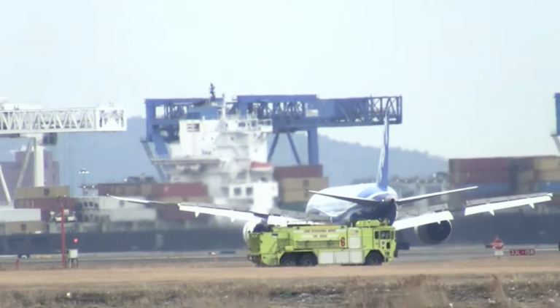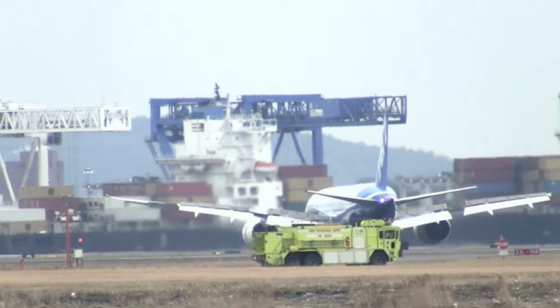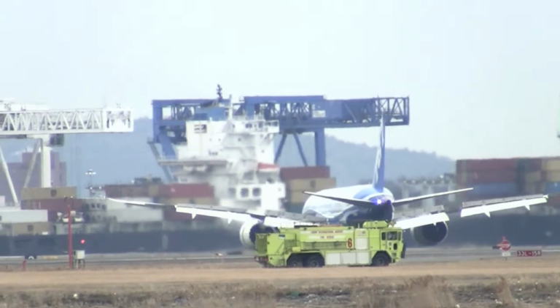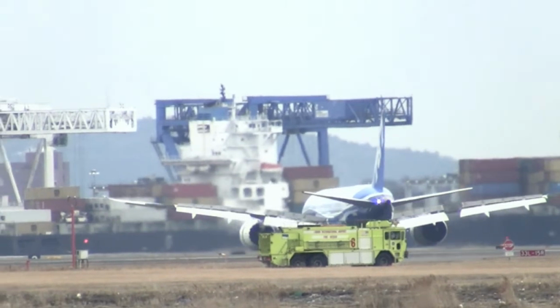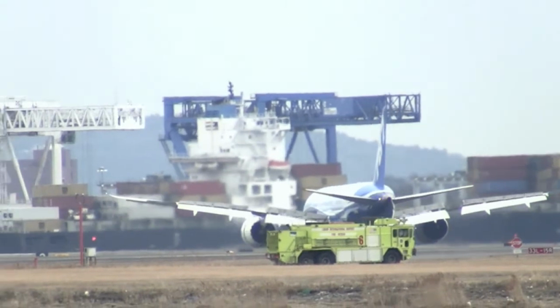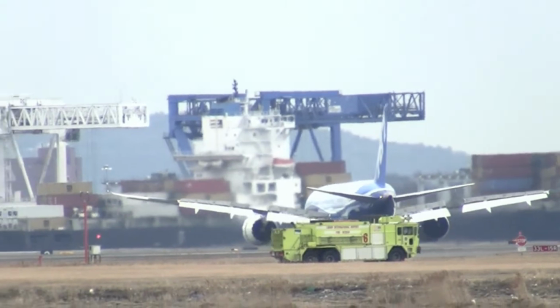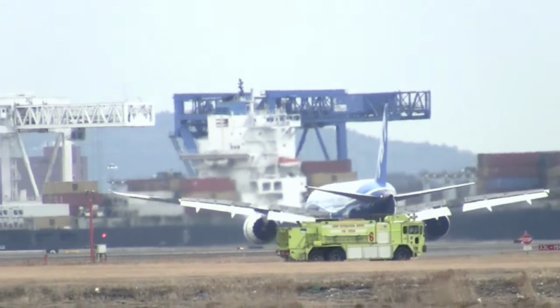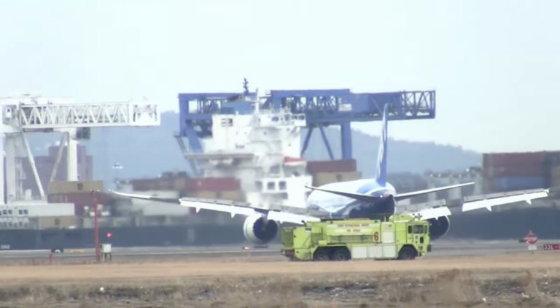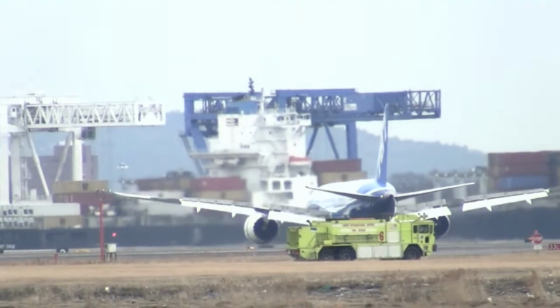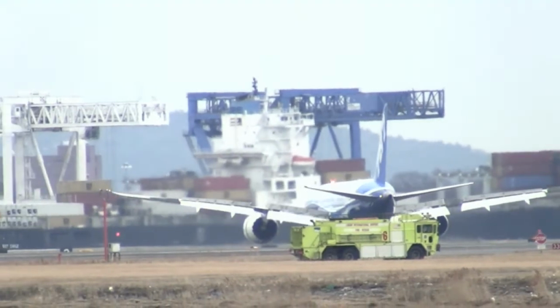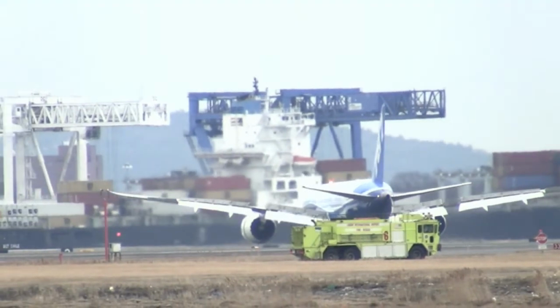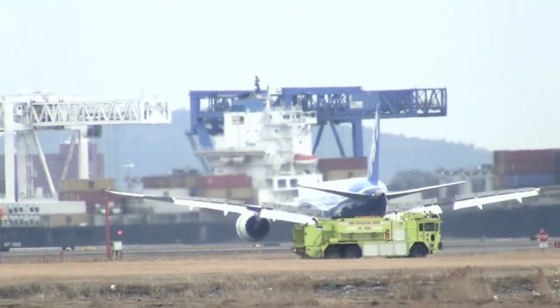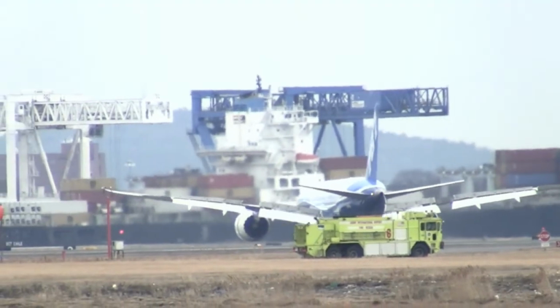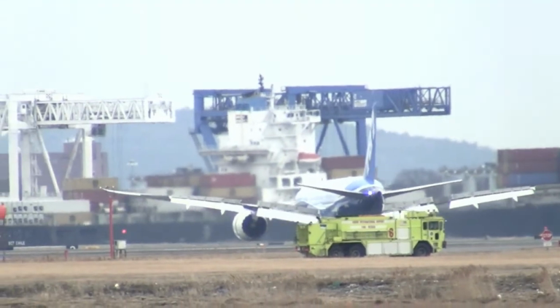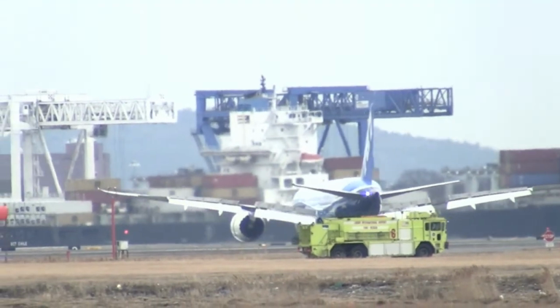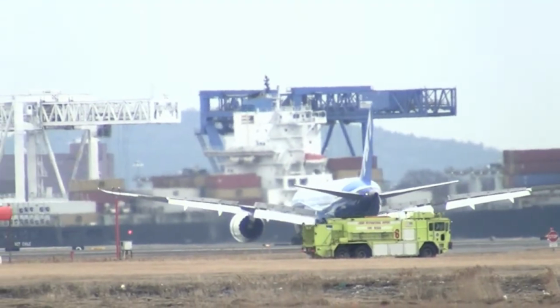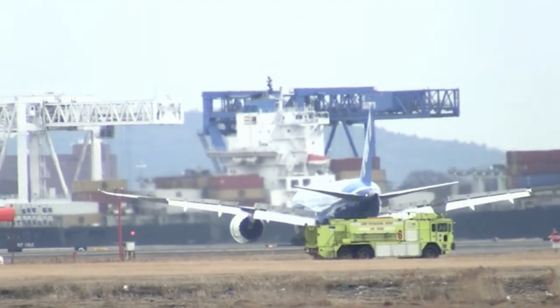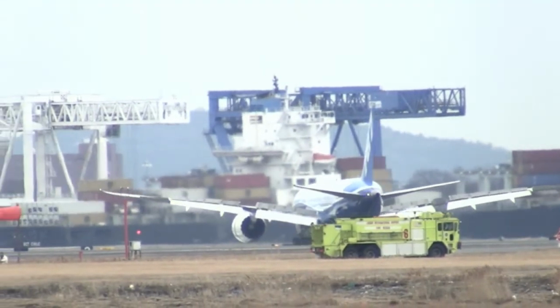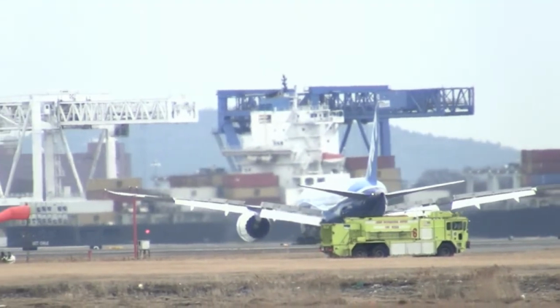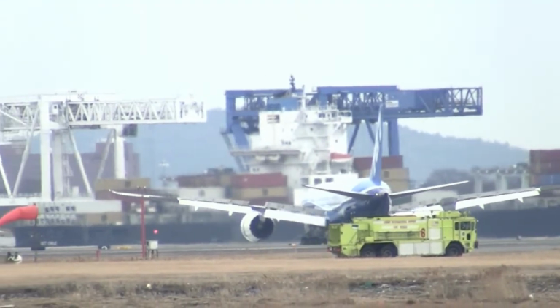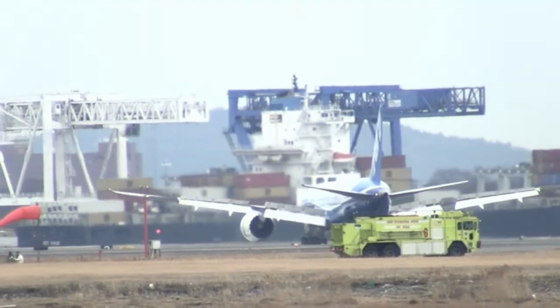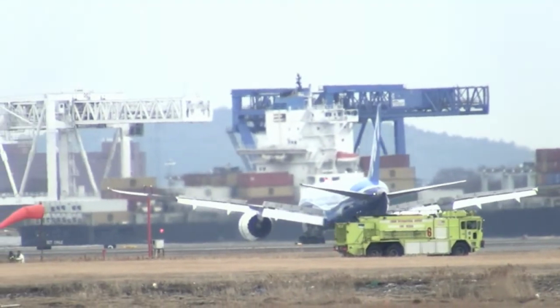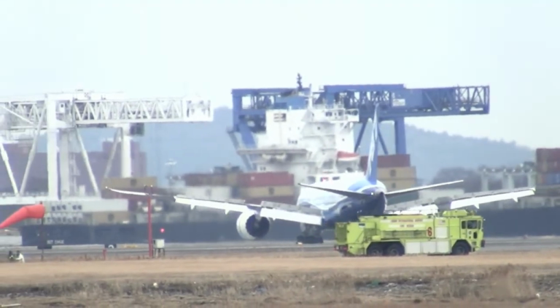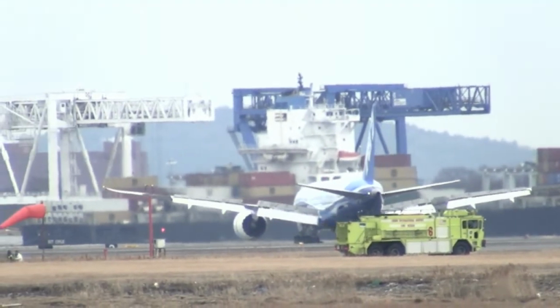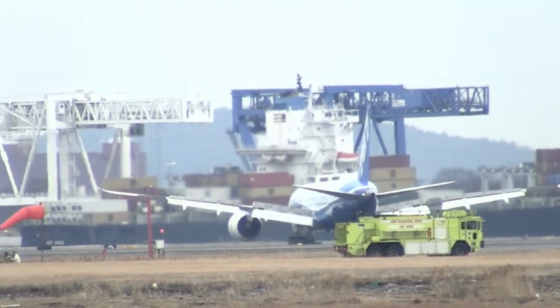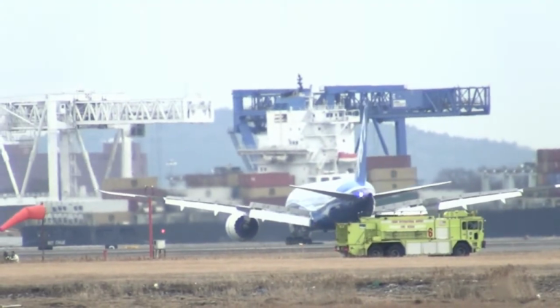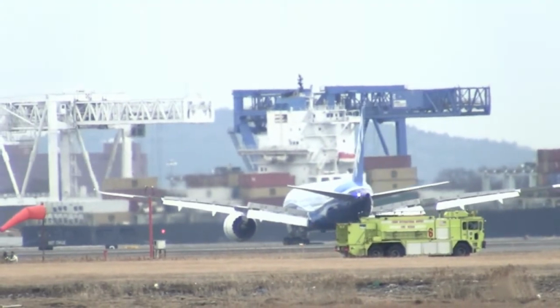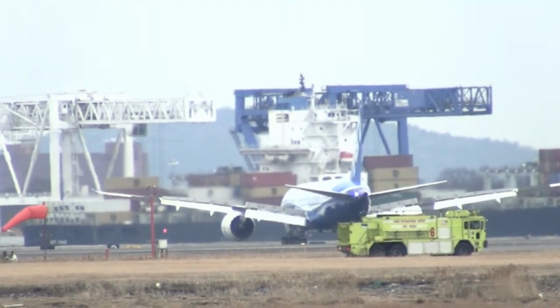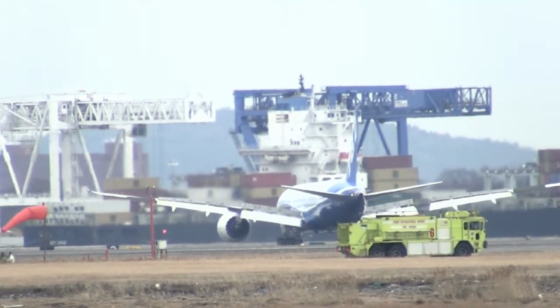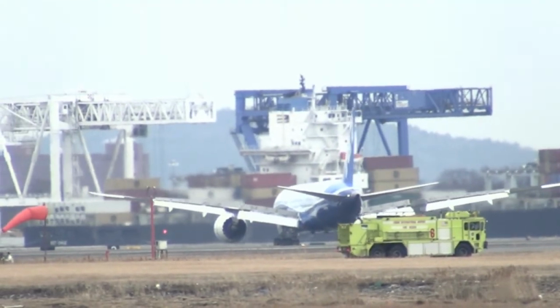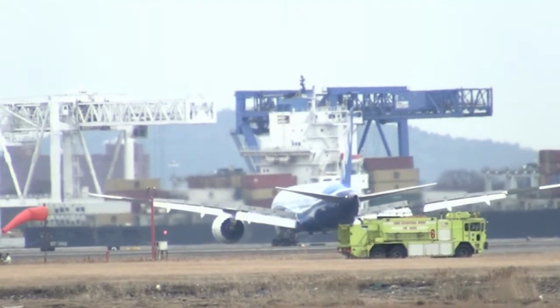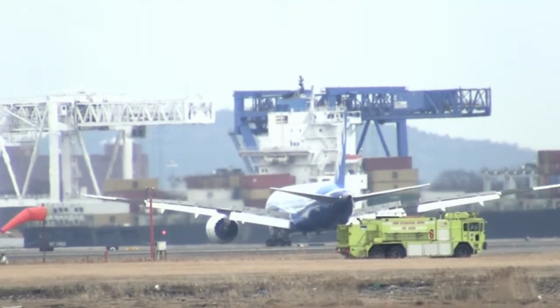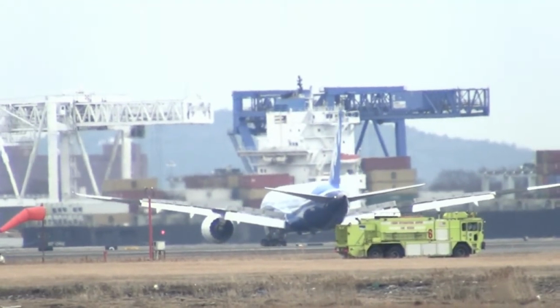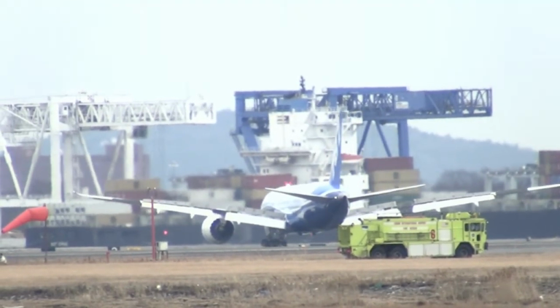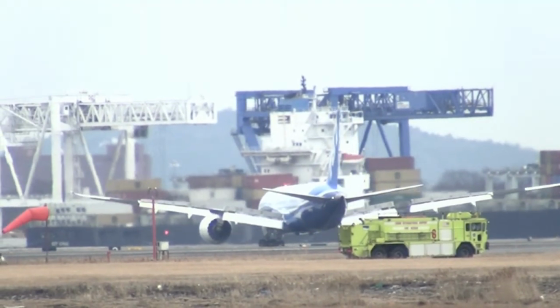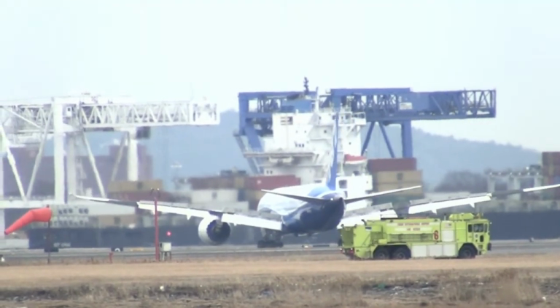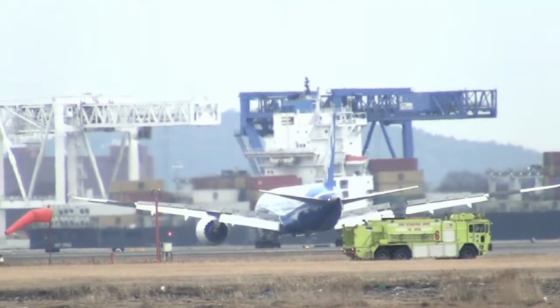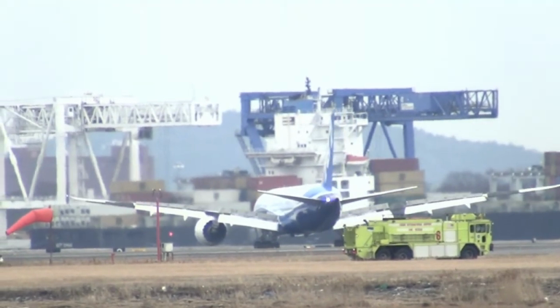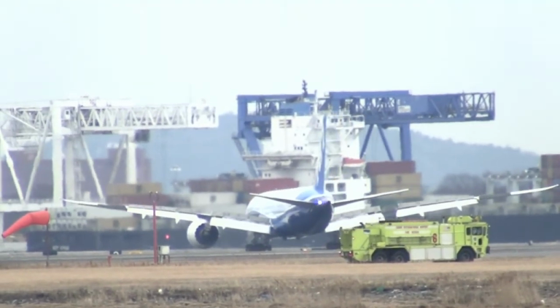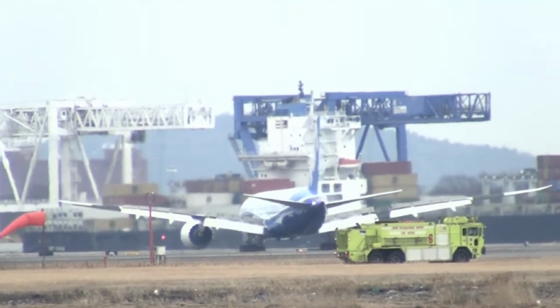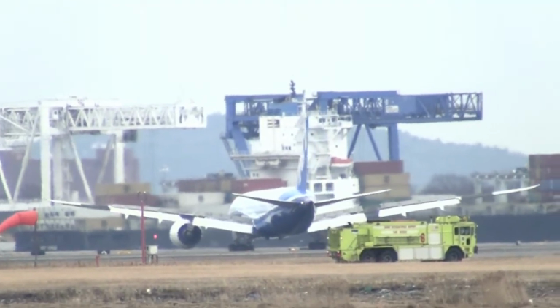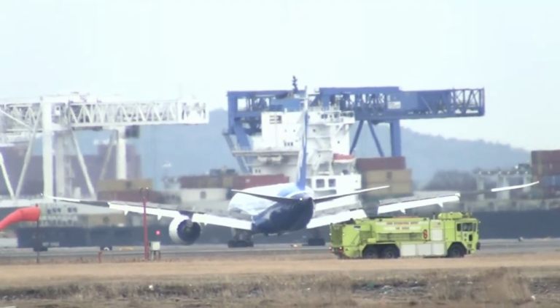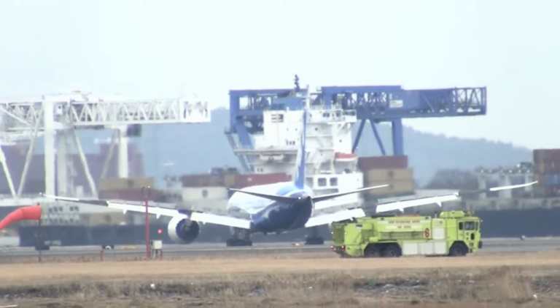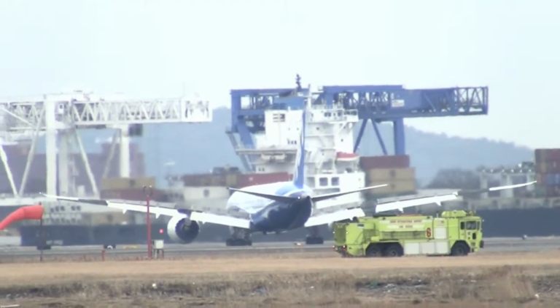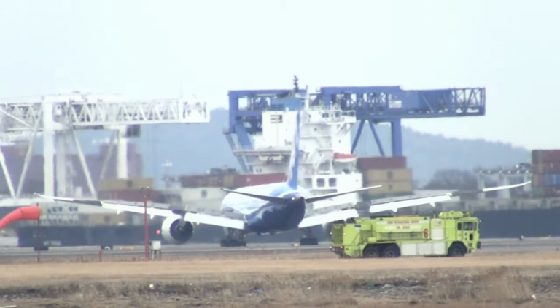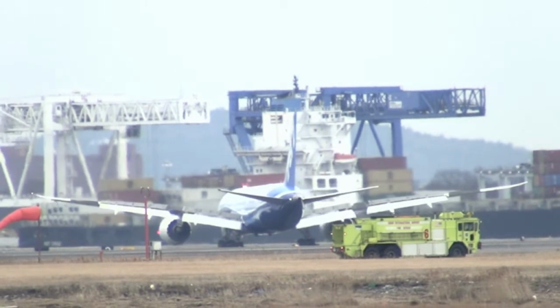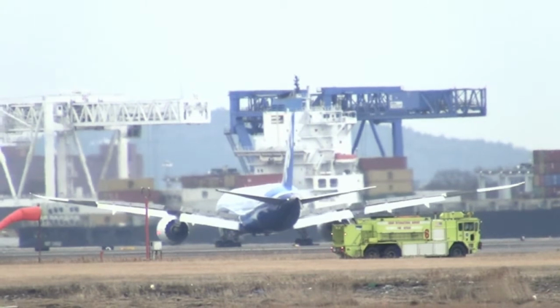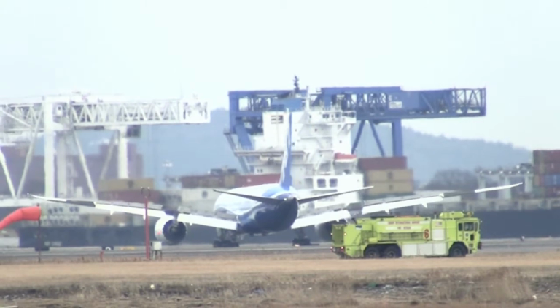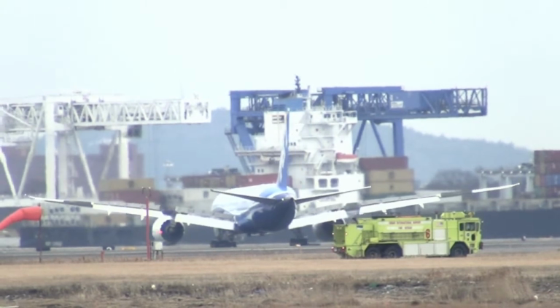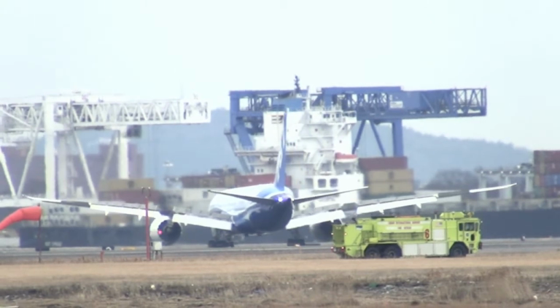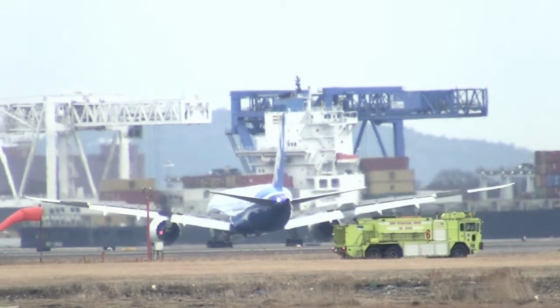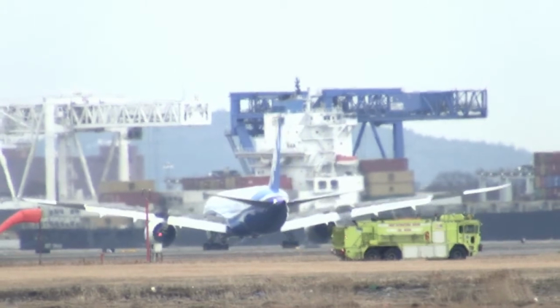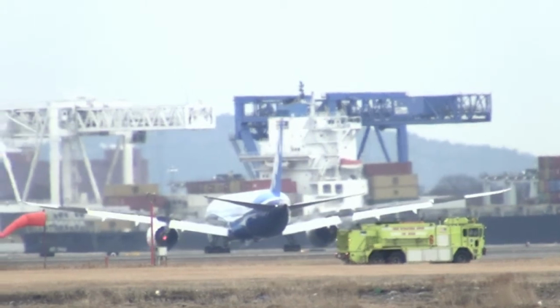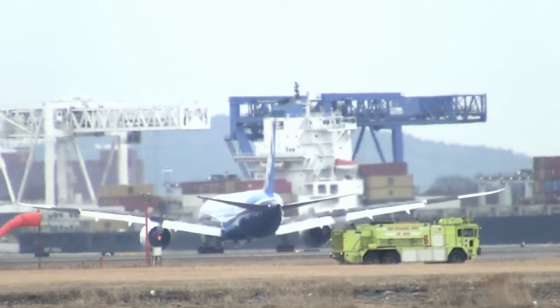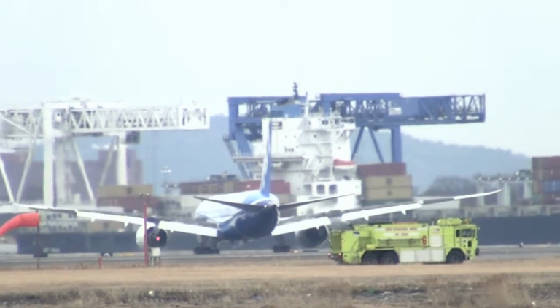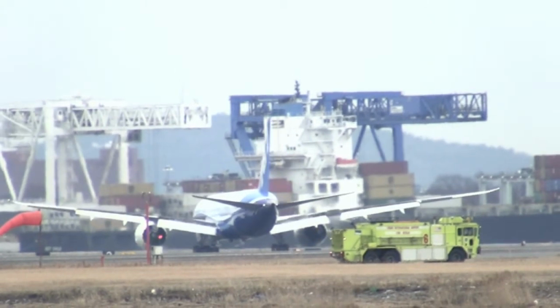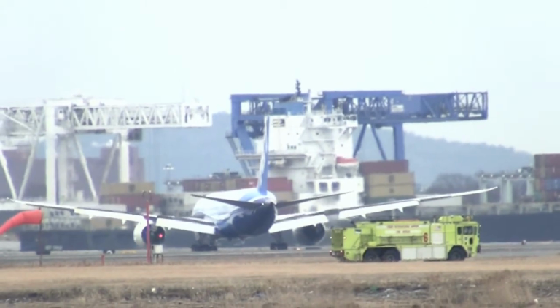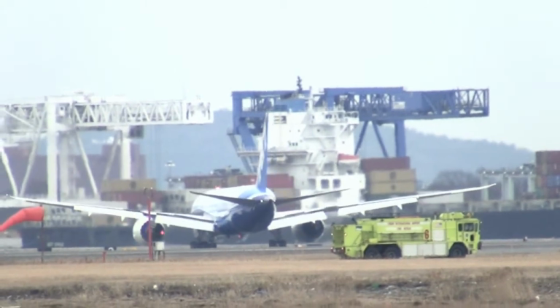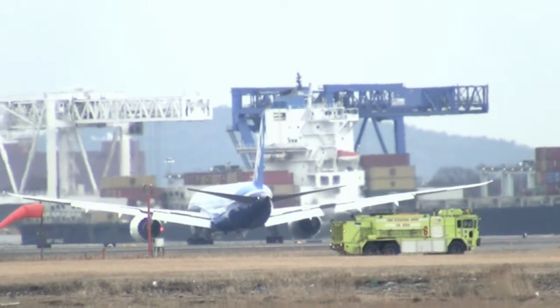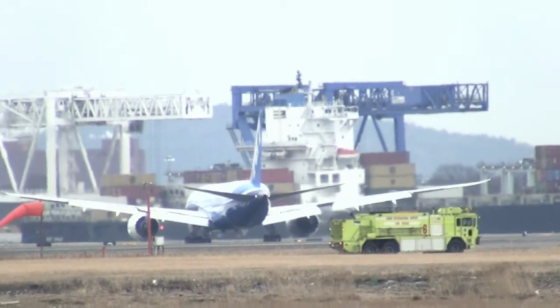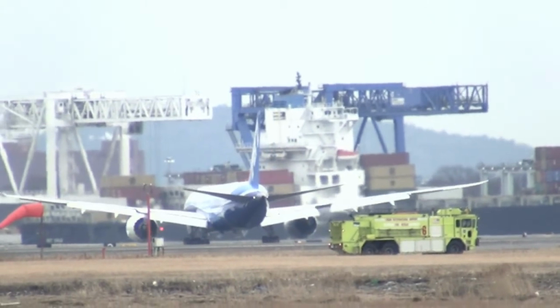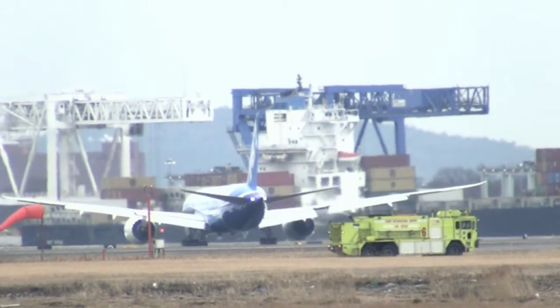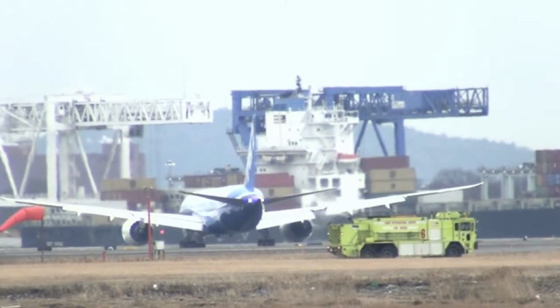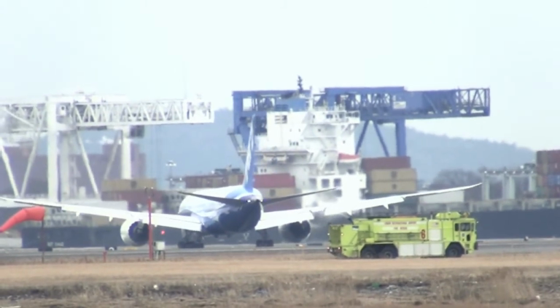Boeing 787 Heavy, turn right when able, and Runway 27 is available if you want. Runway 27 in 787, thank you.